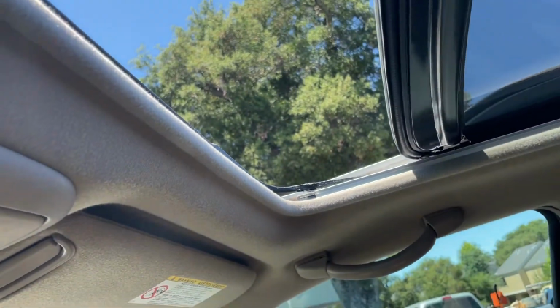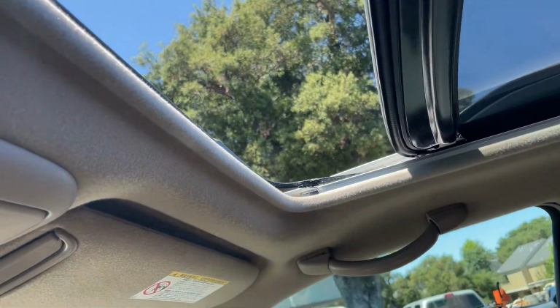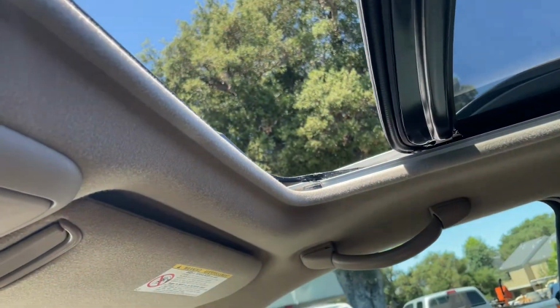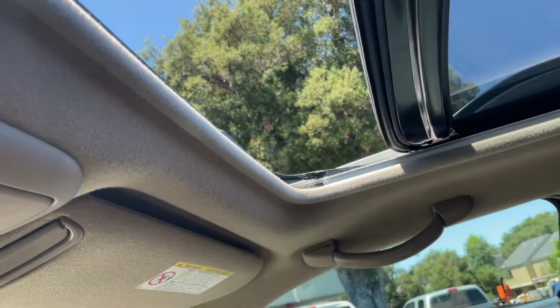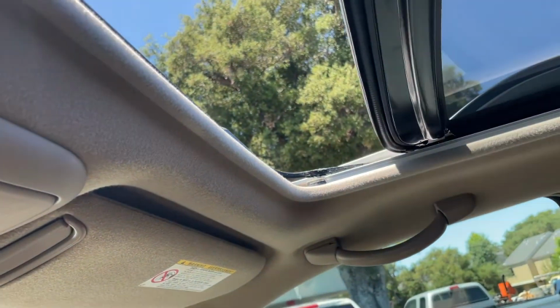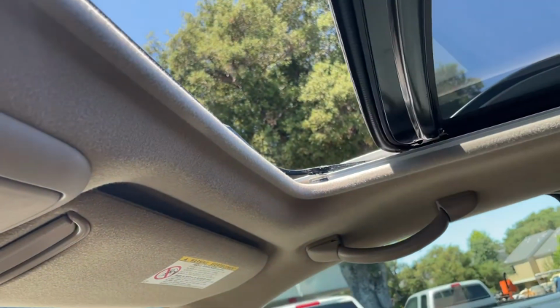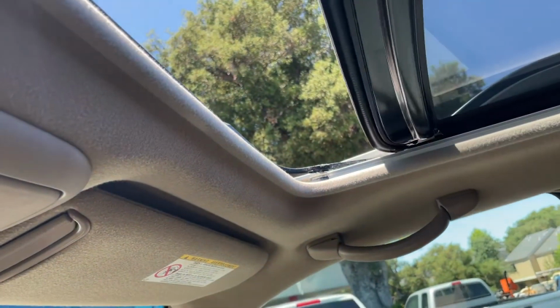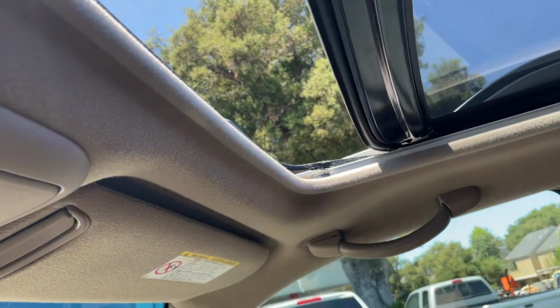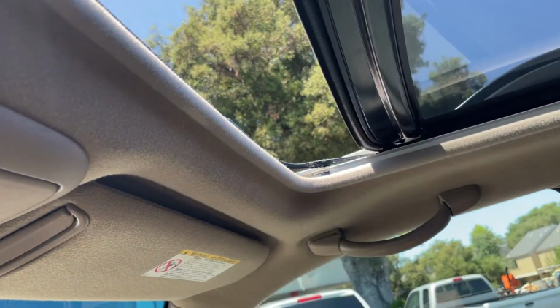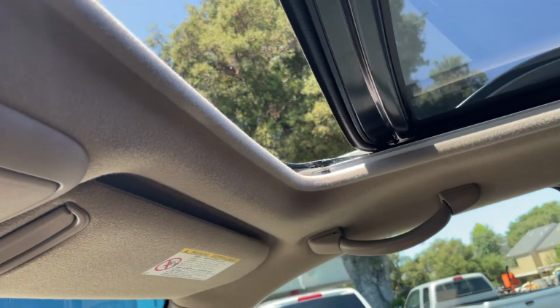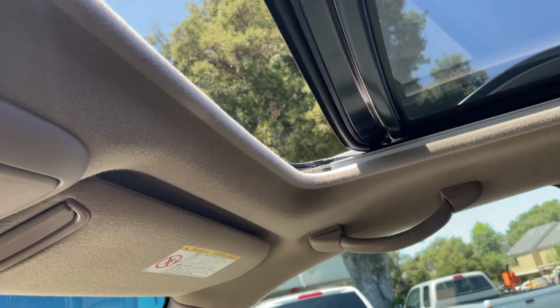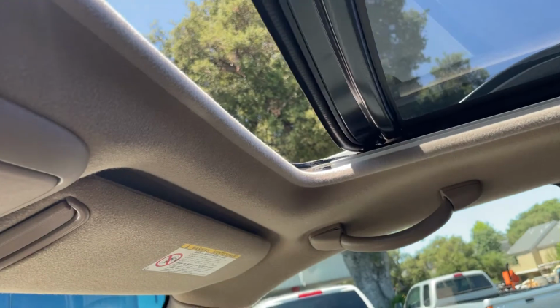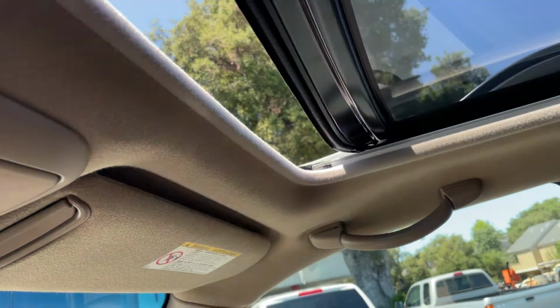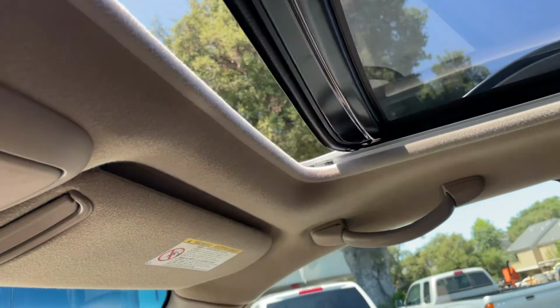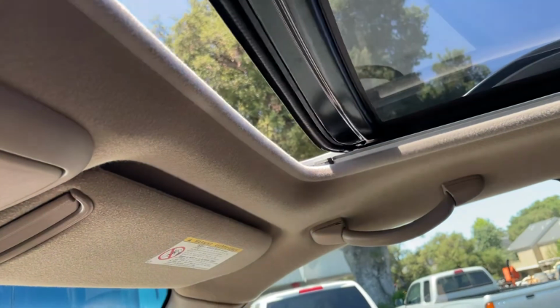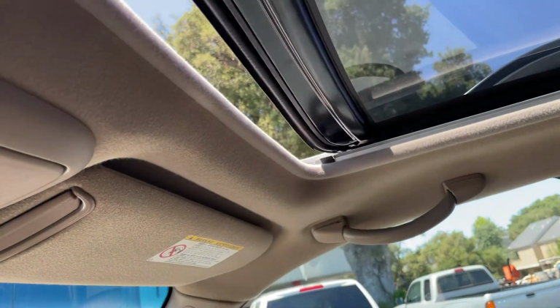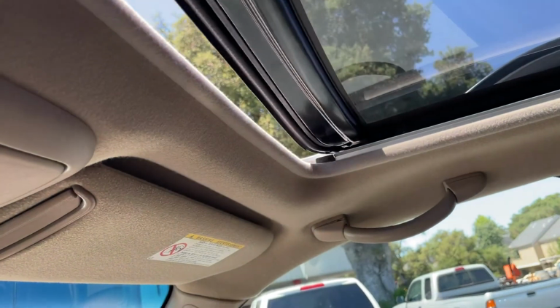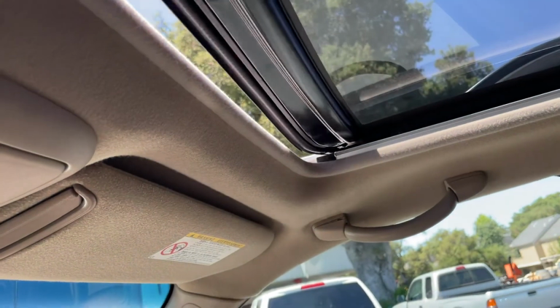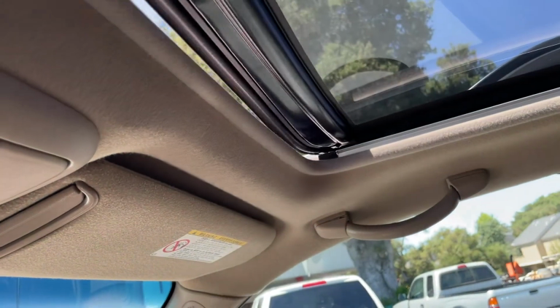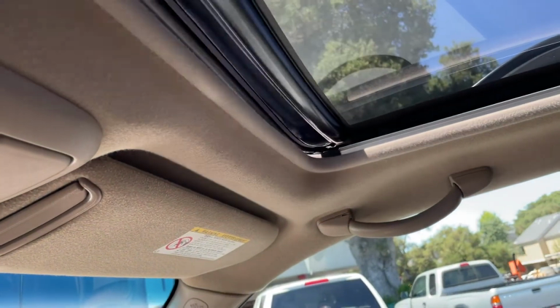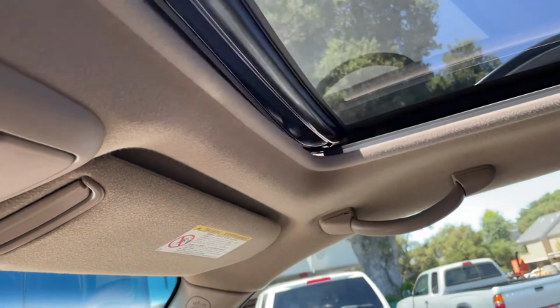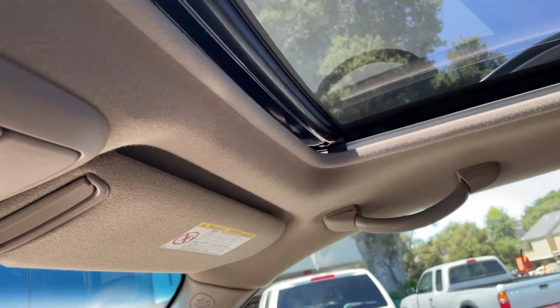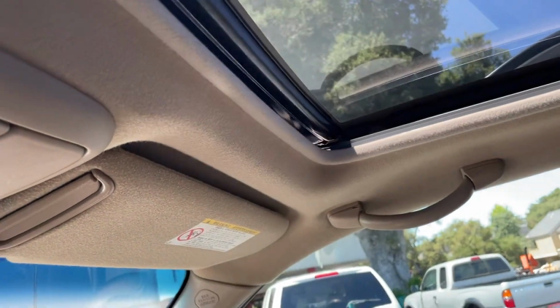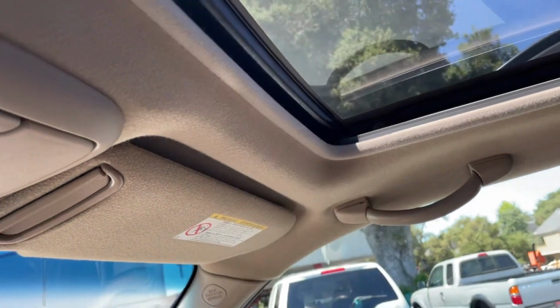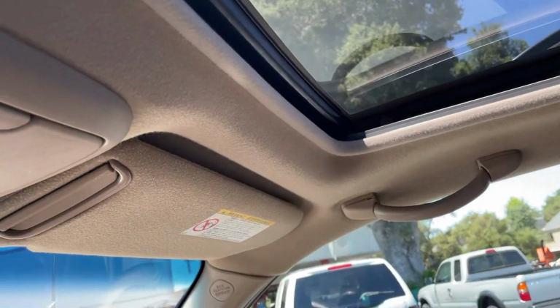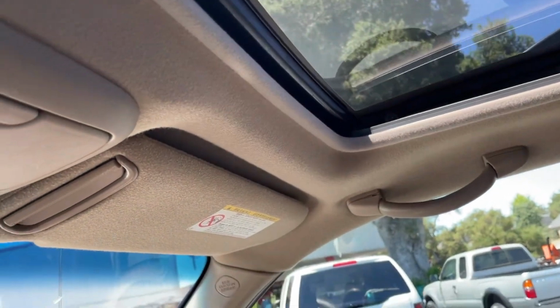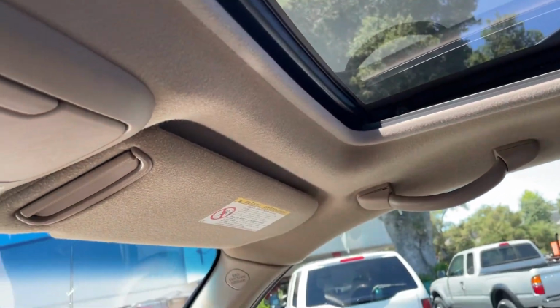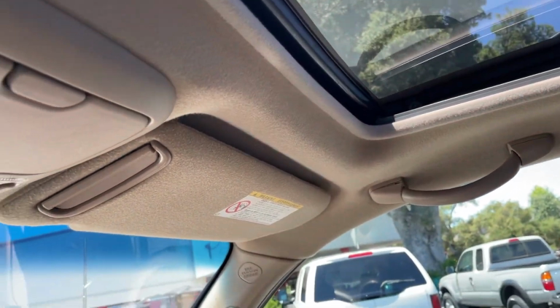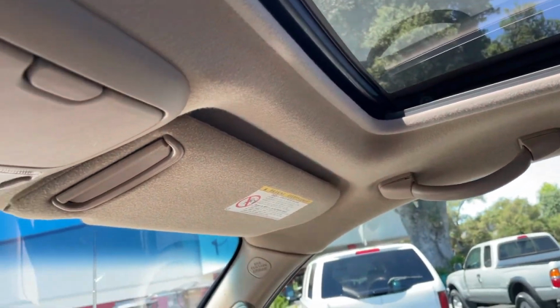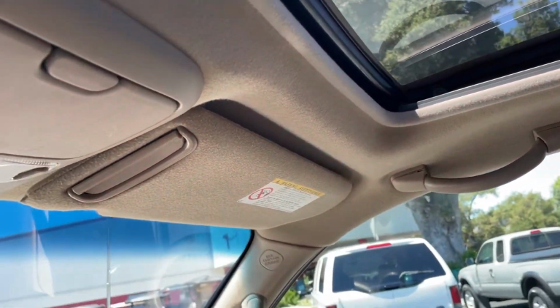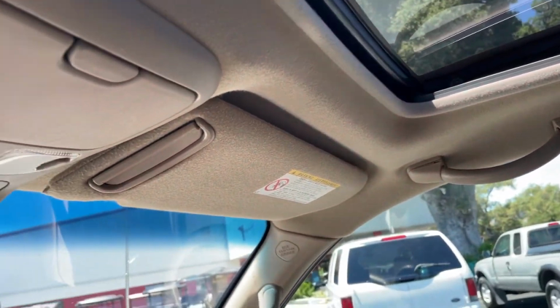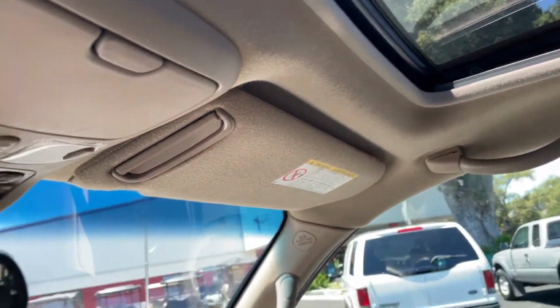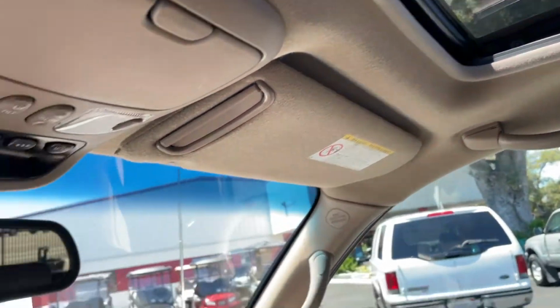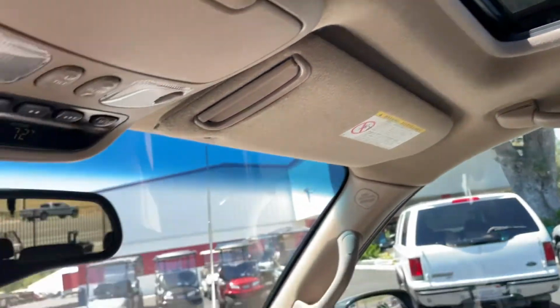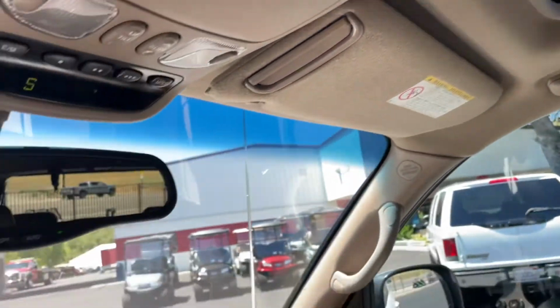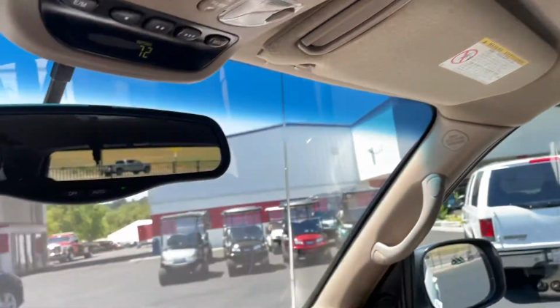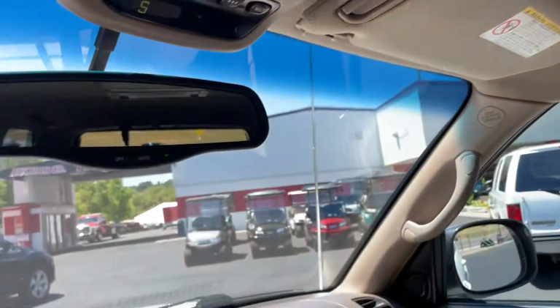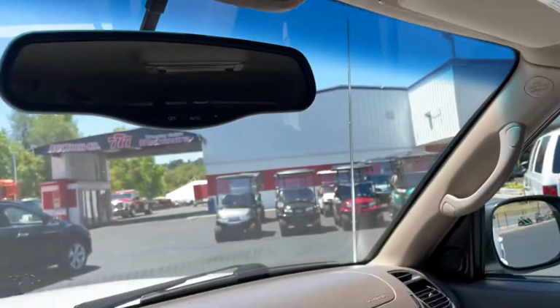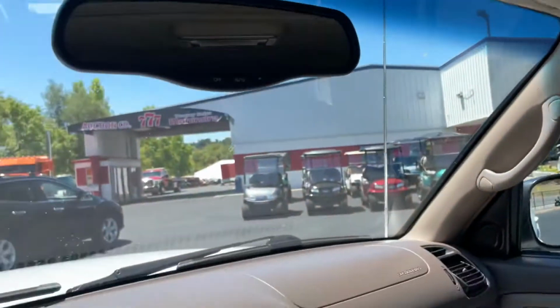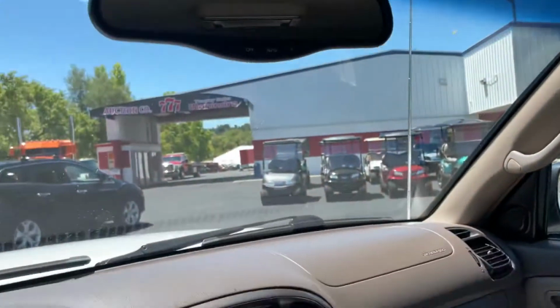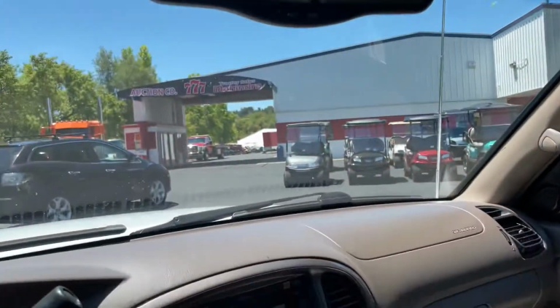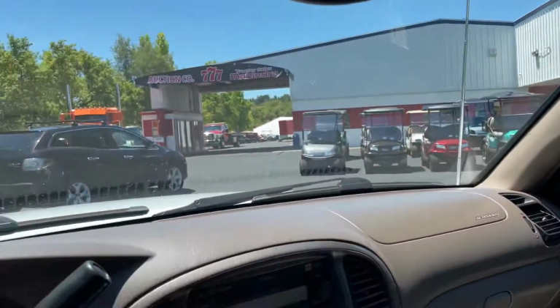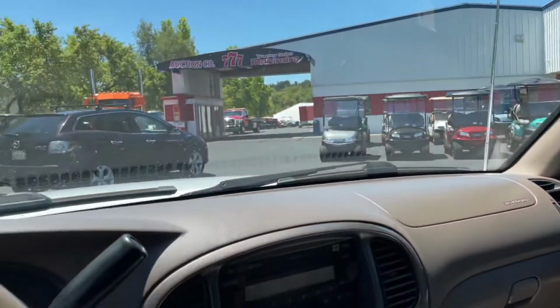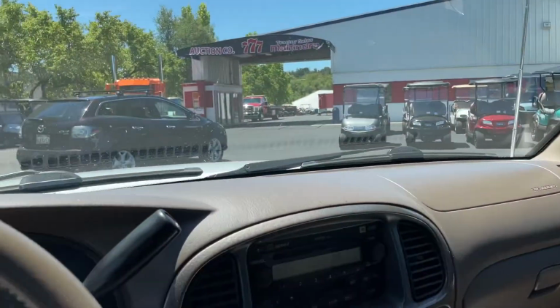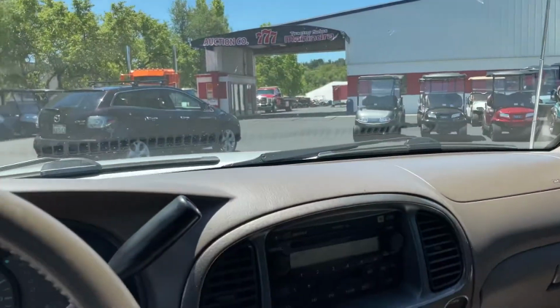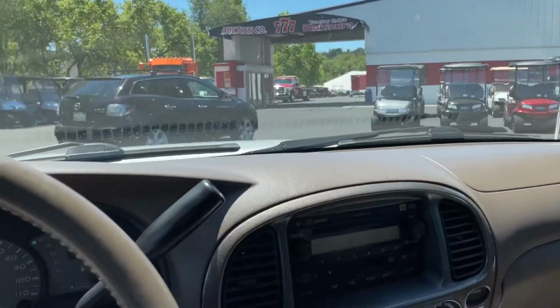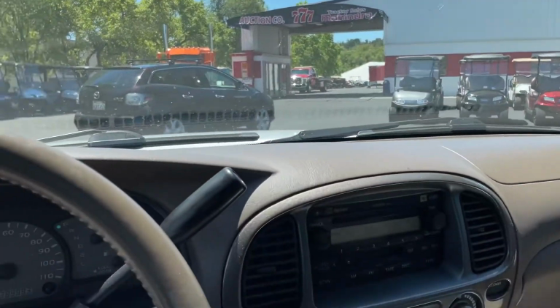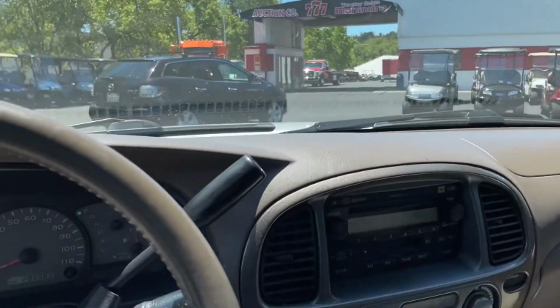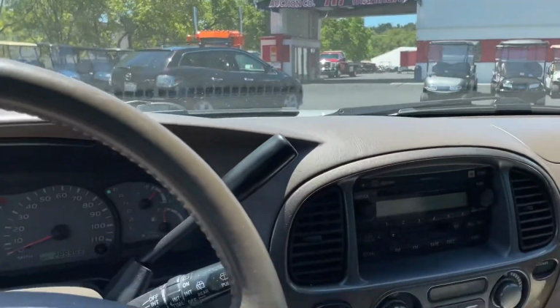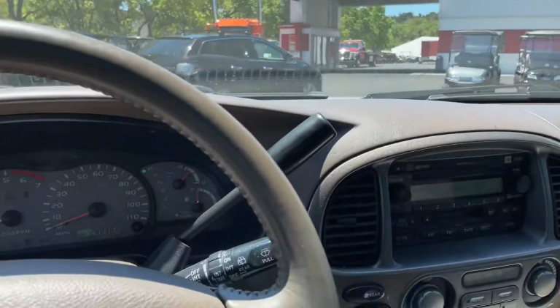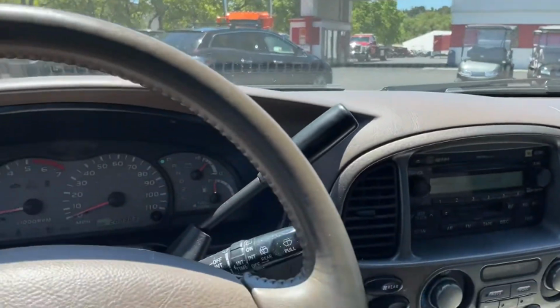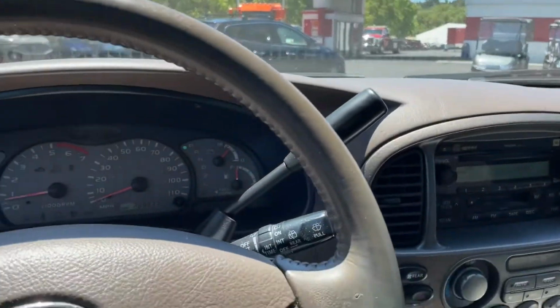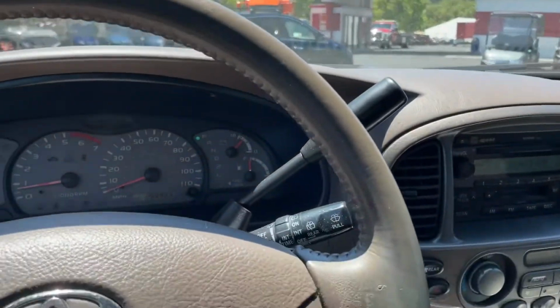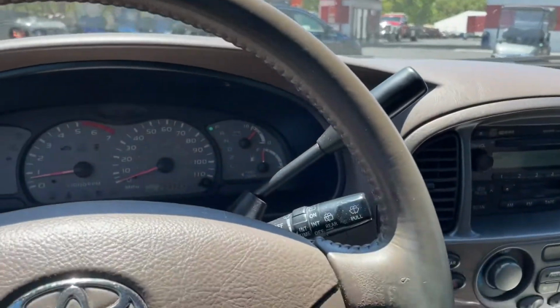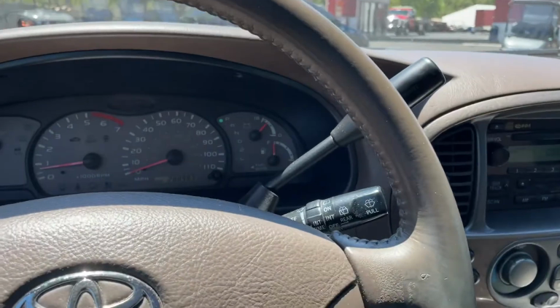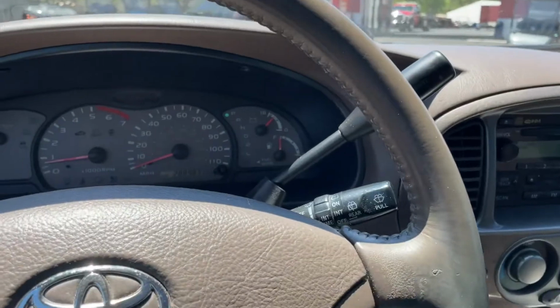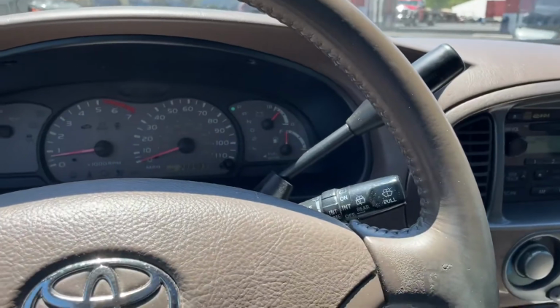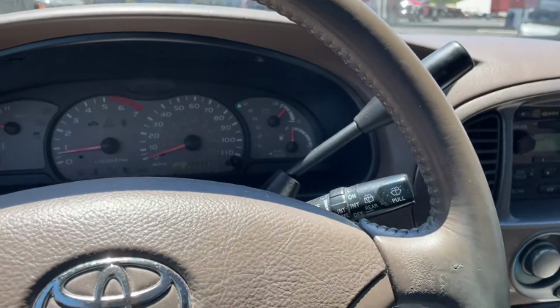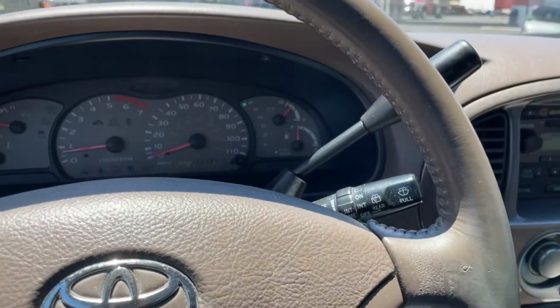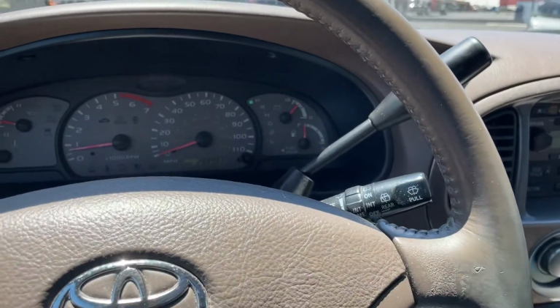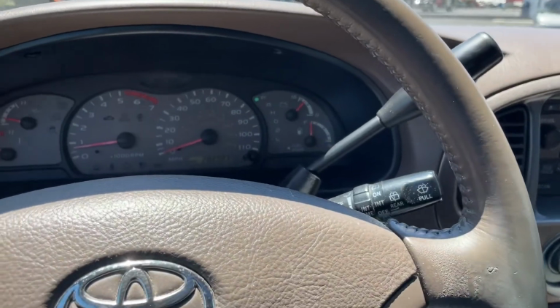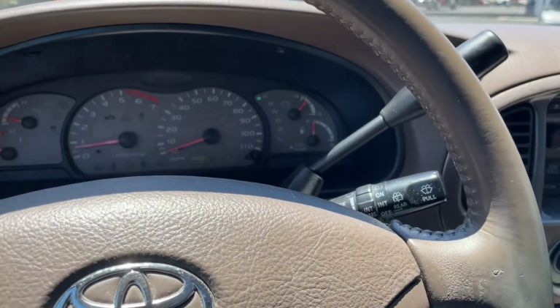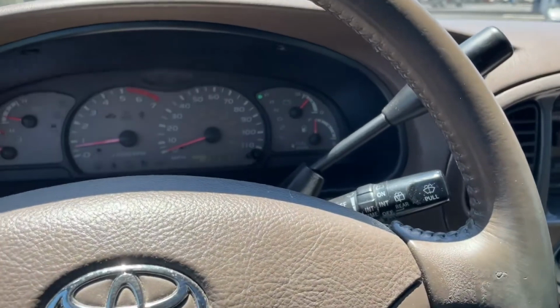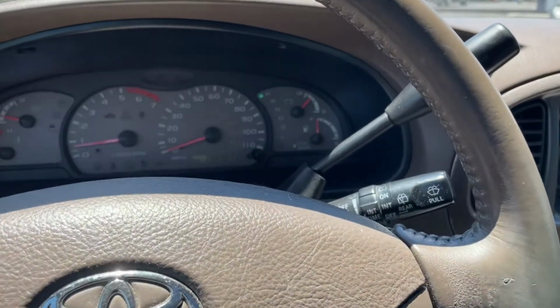A lot of rig right here. All right, that's it for the Sequoia — thanks for watching.